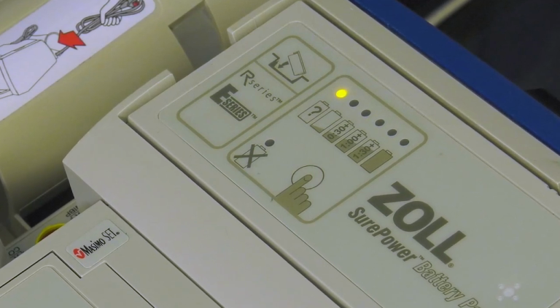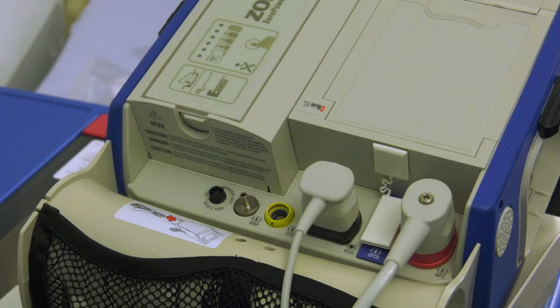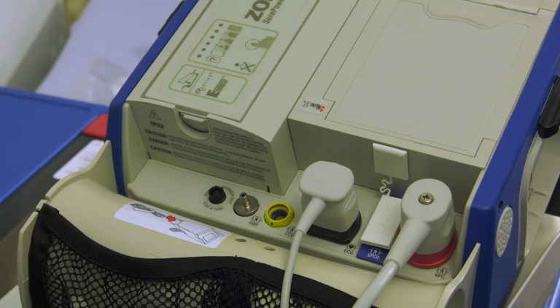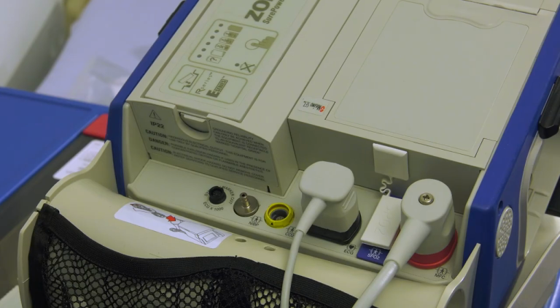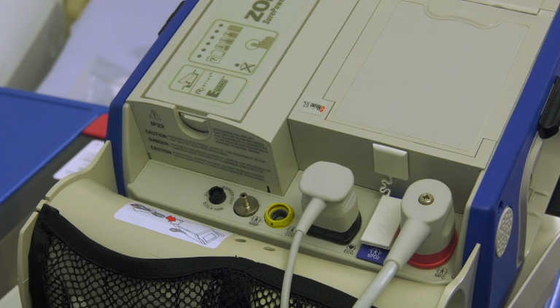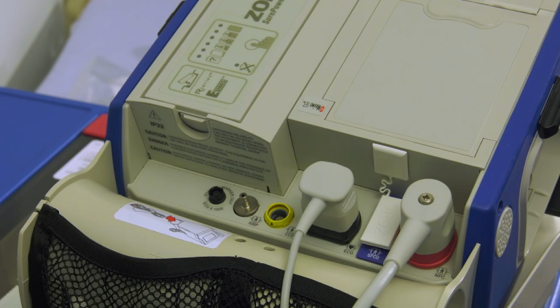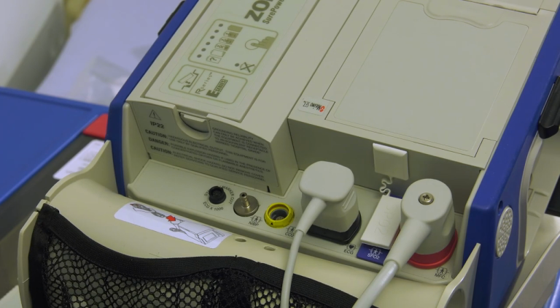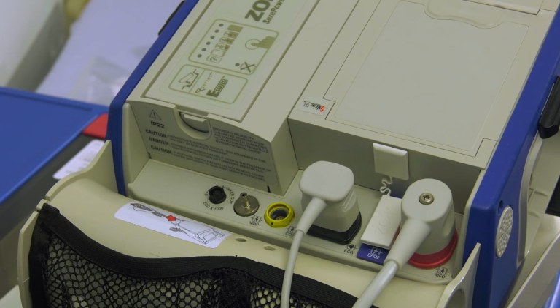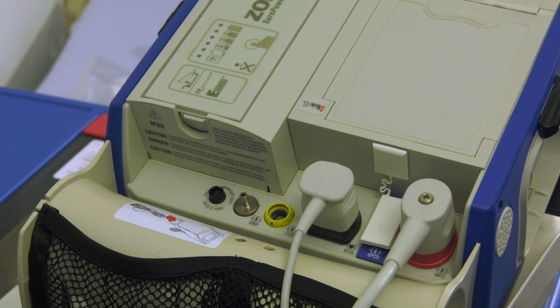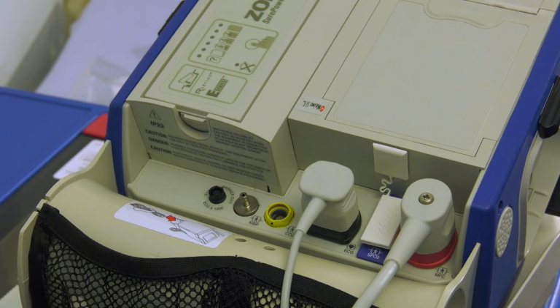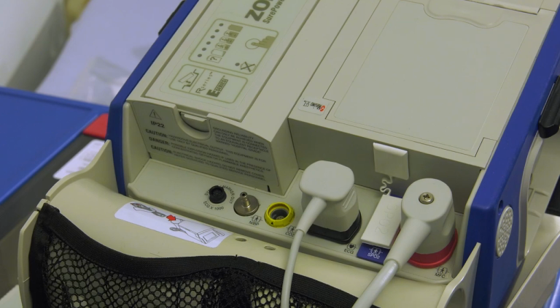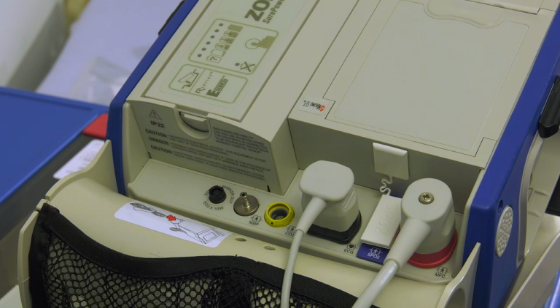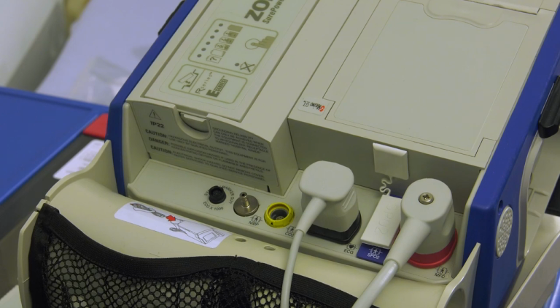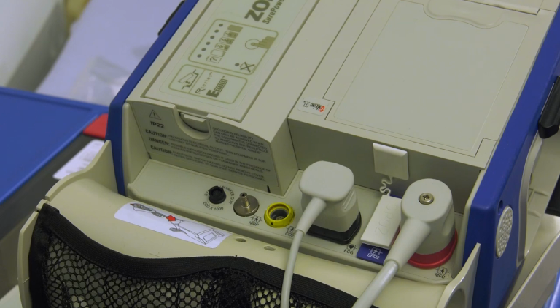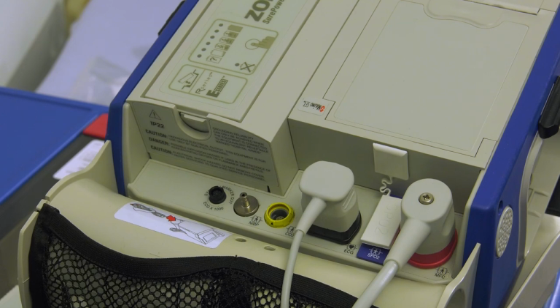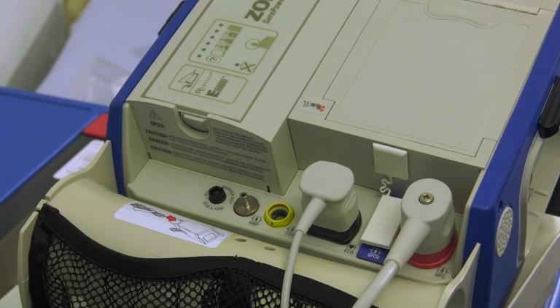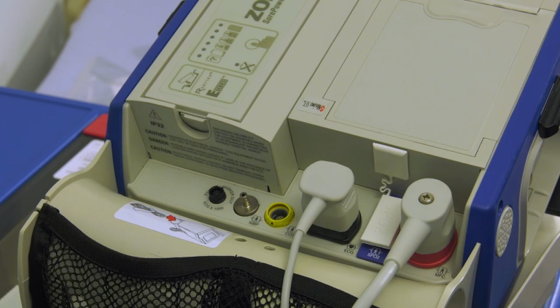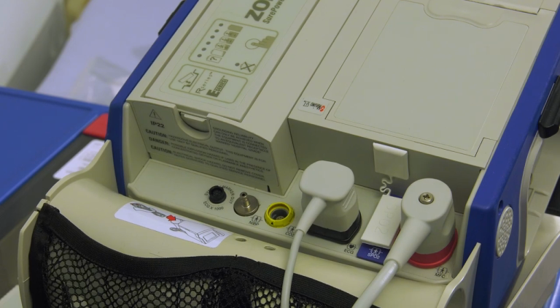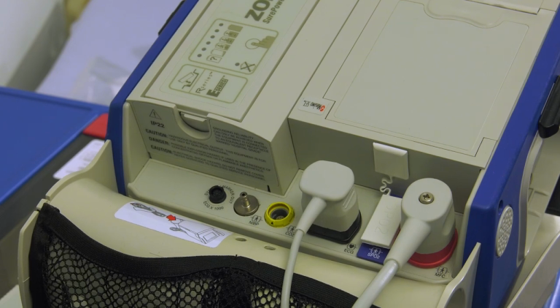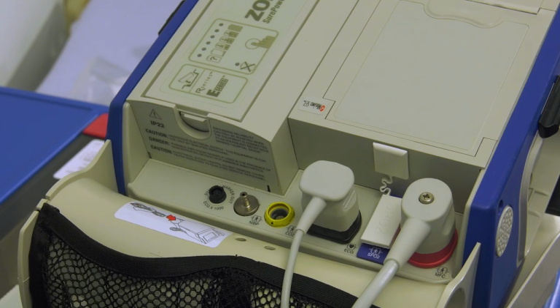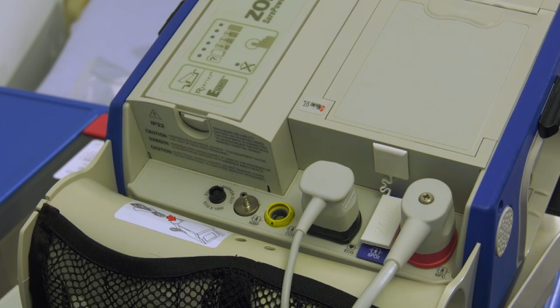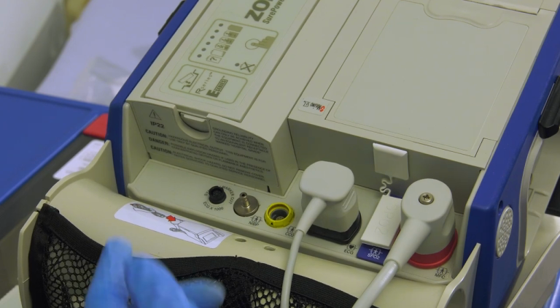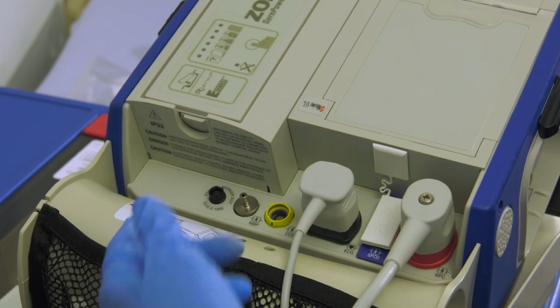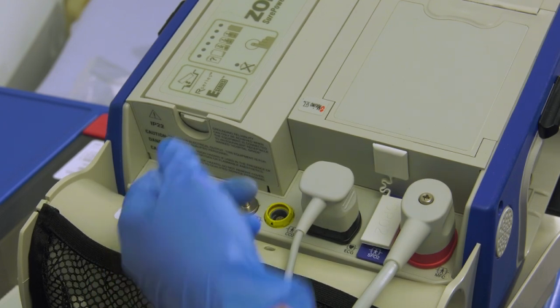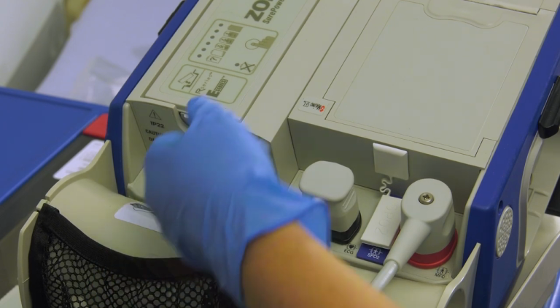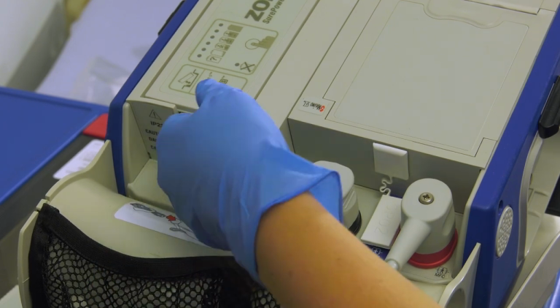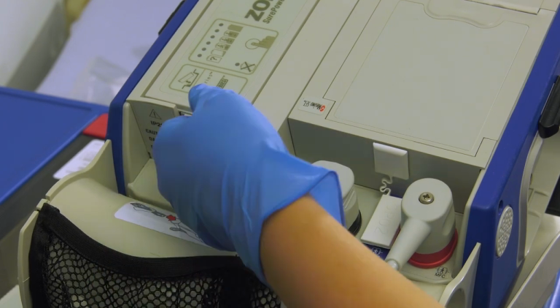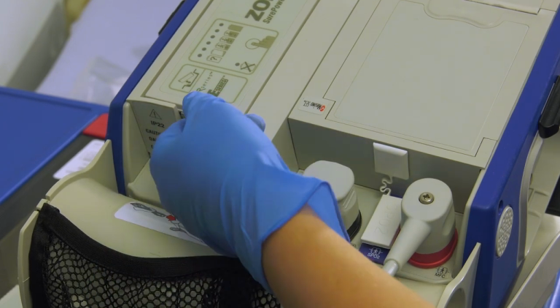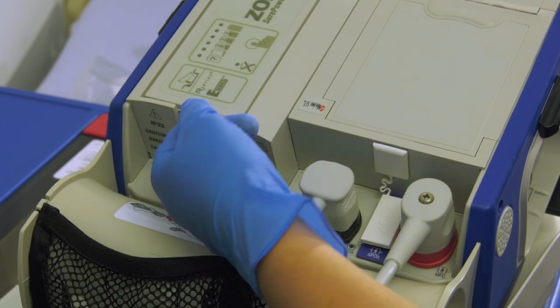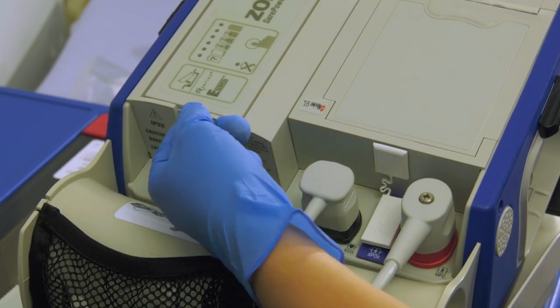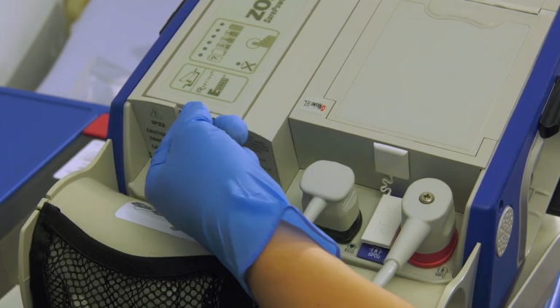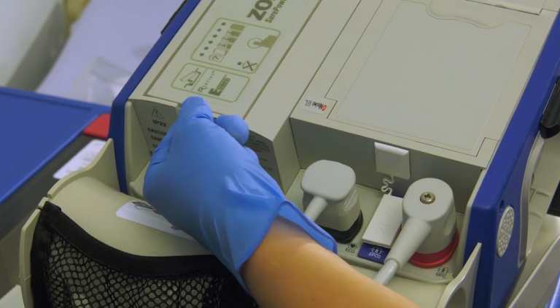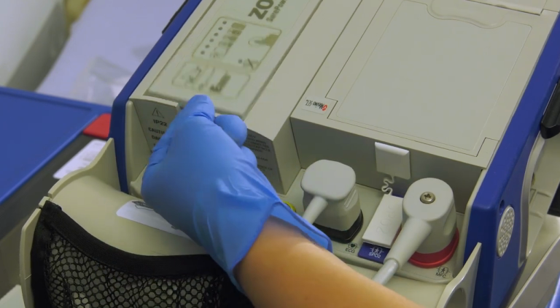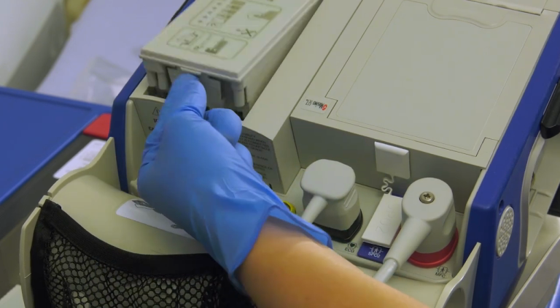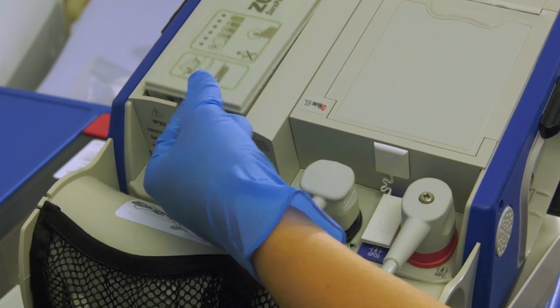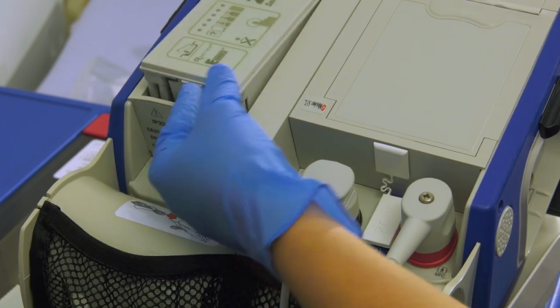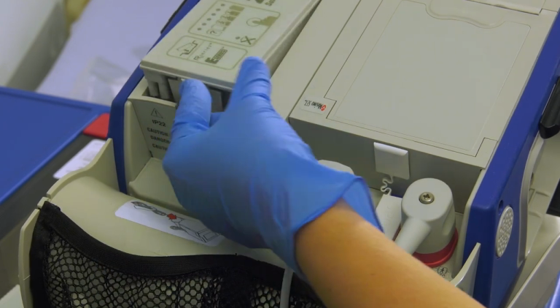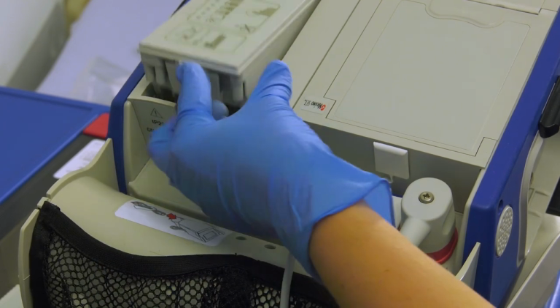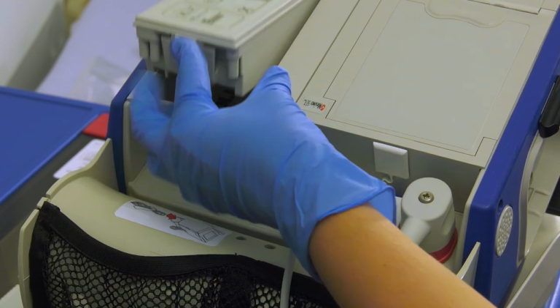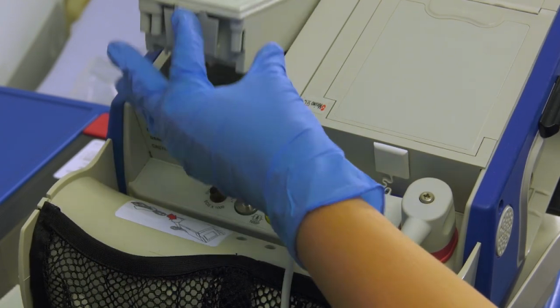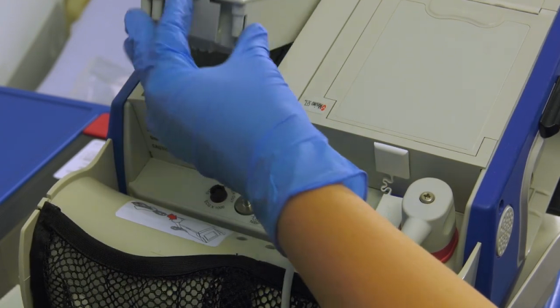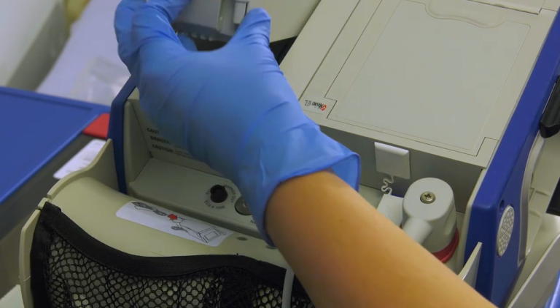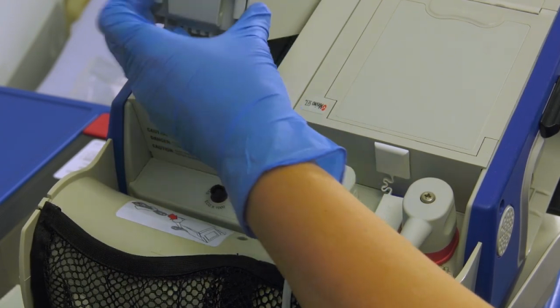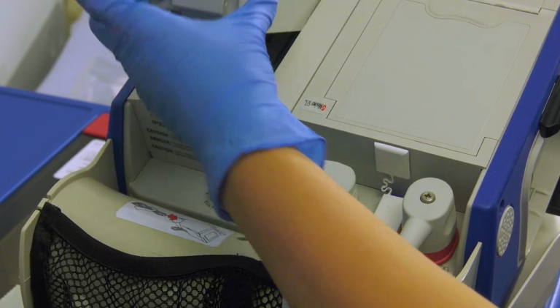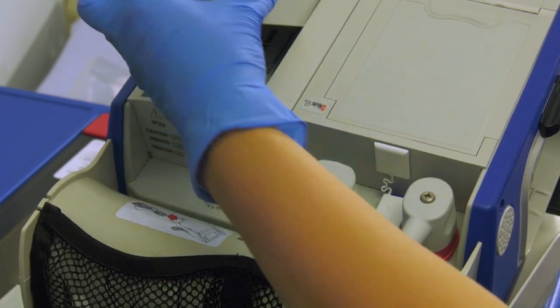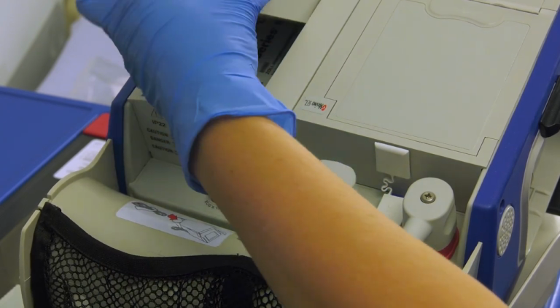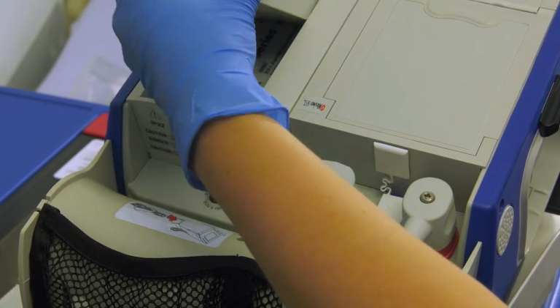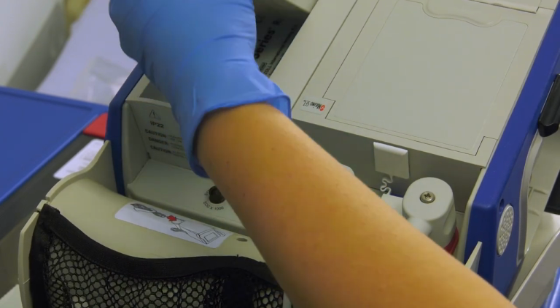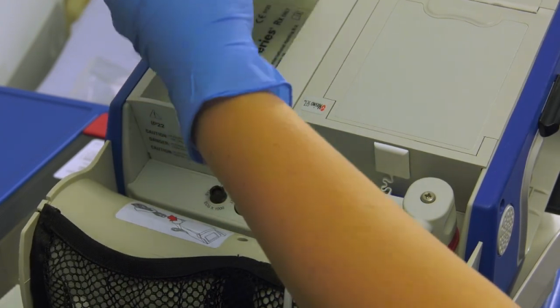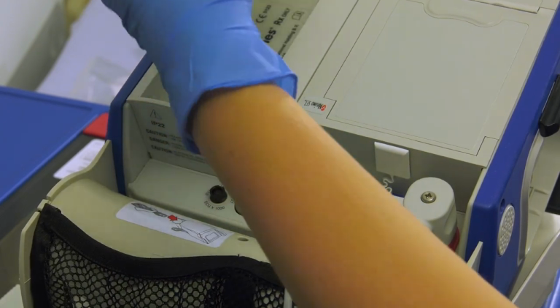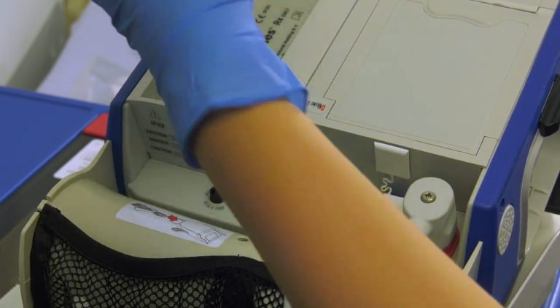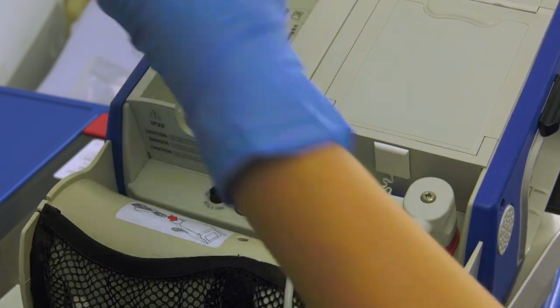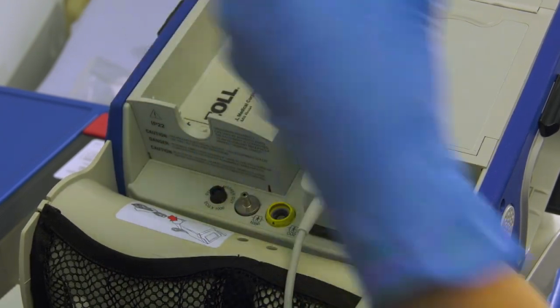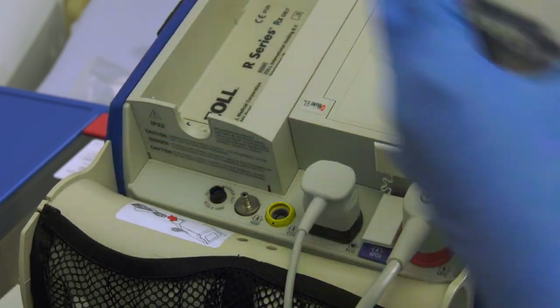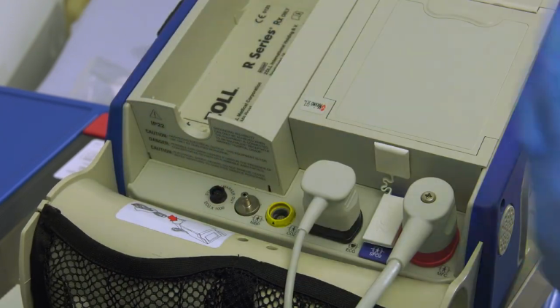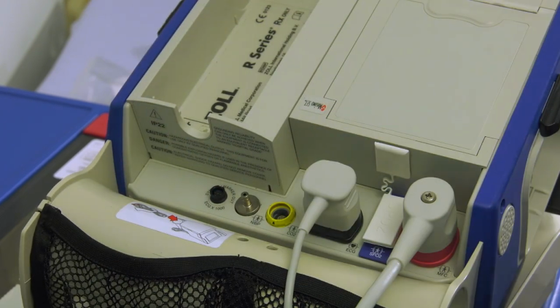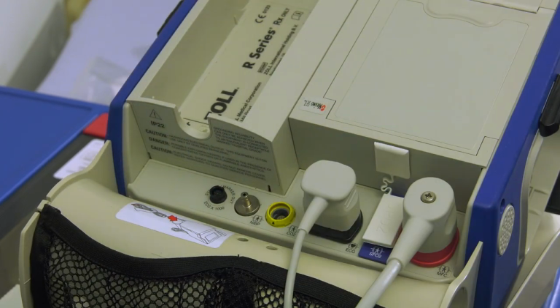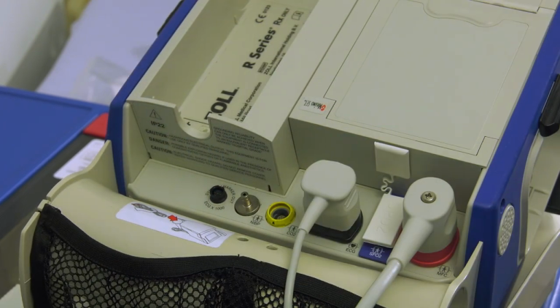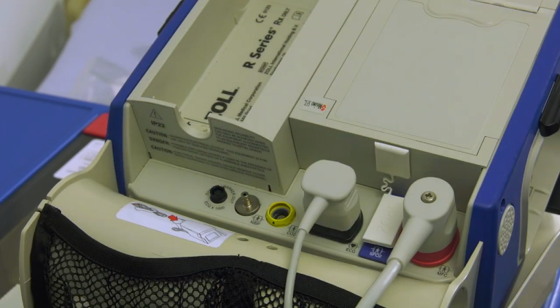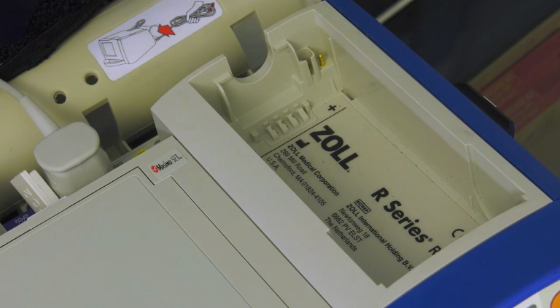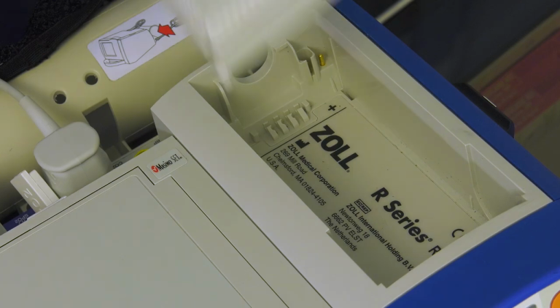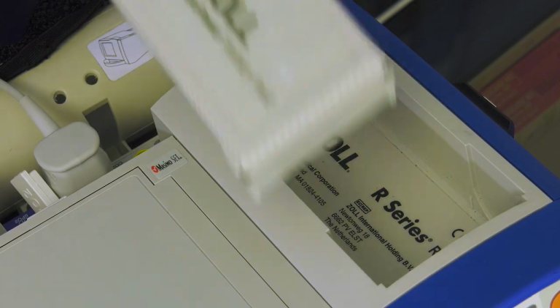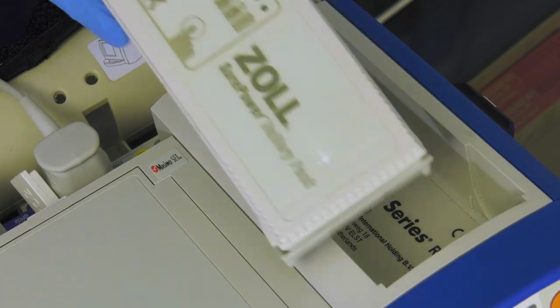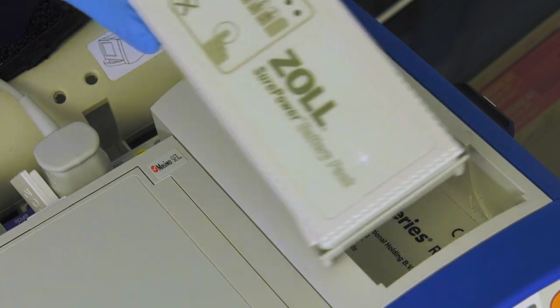In the event you need to change a battery, simply press the release latch and pull up. Then snap the new battery into place.